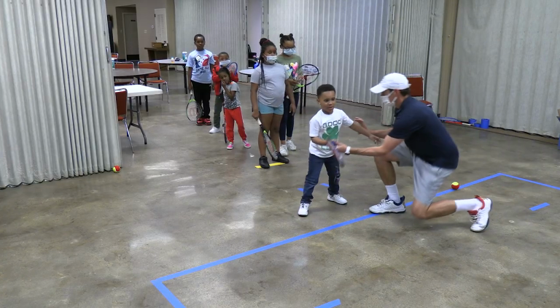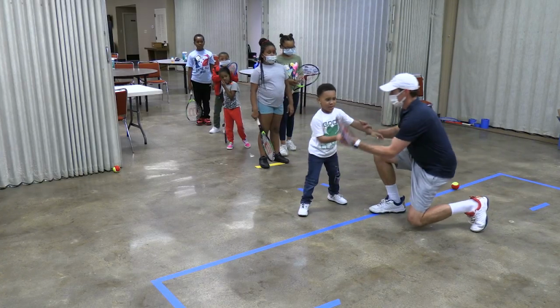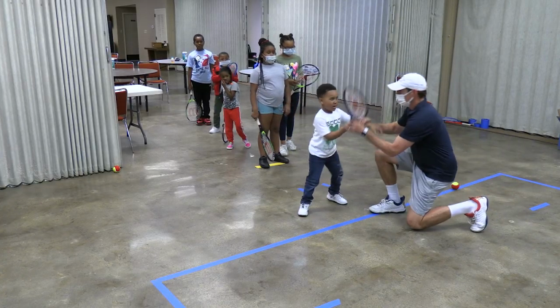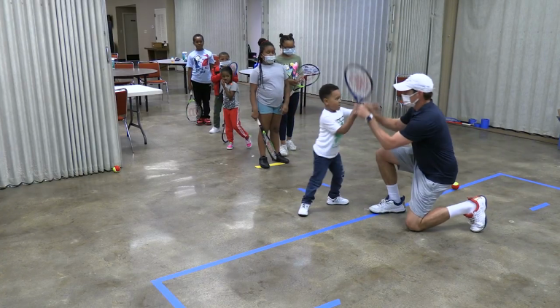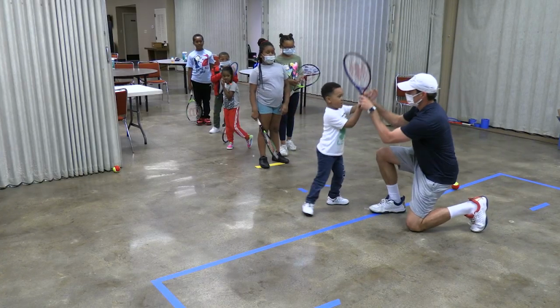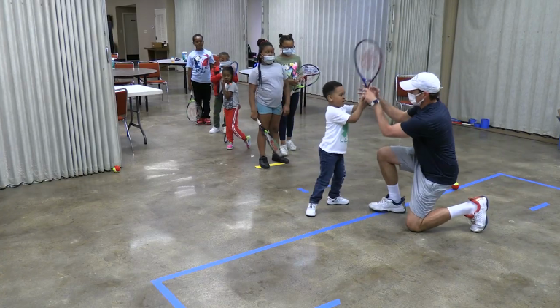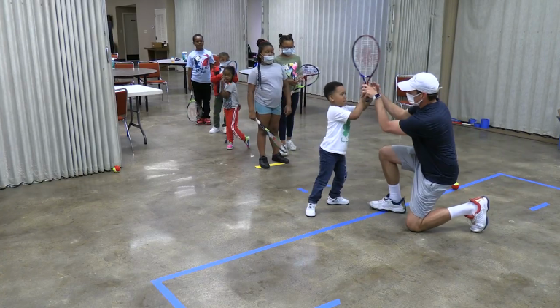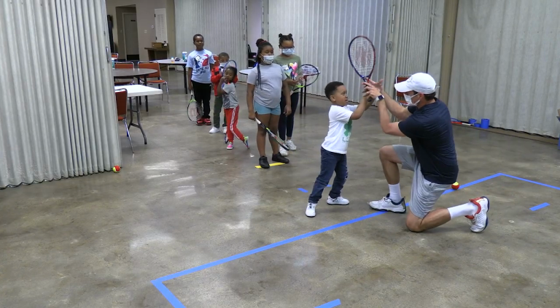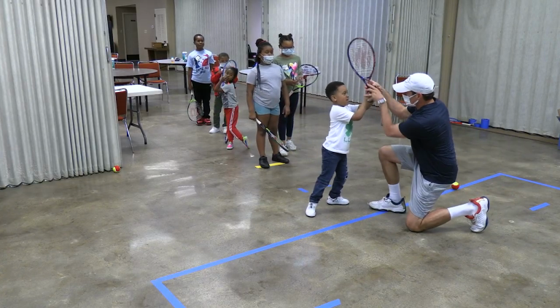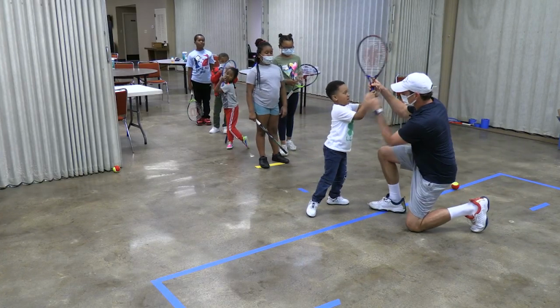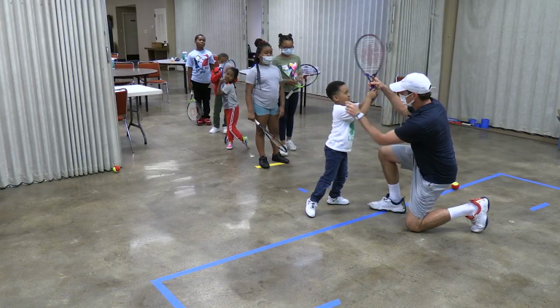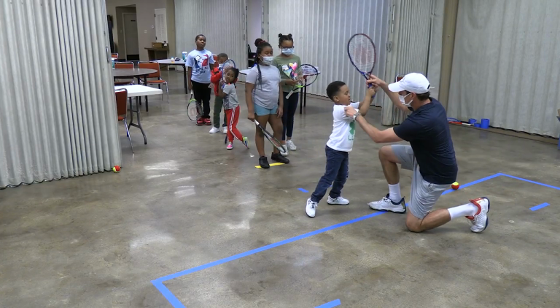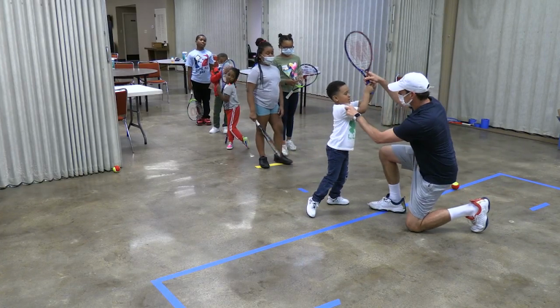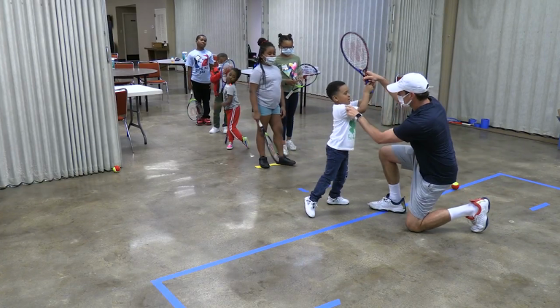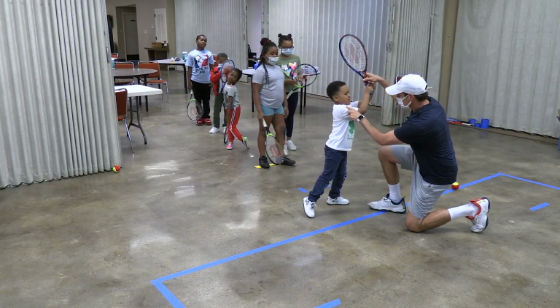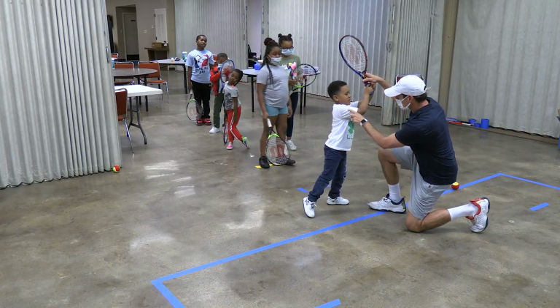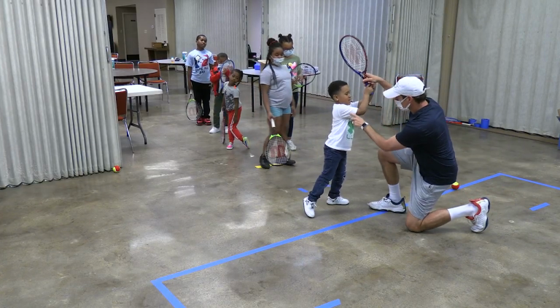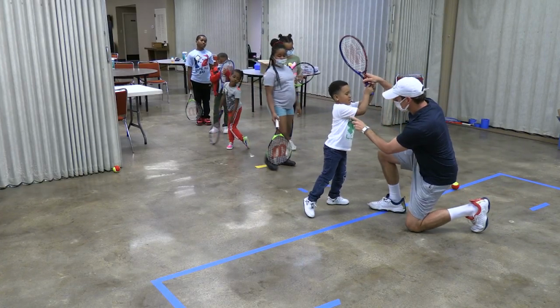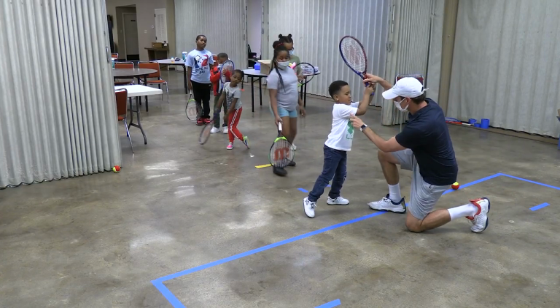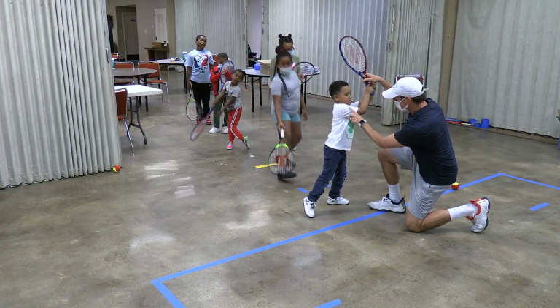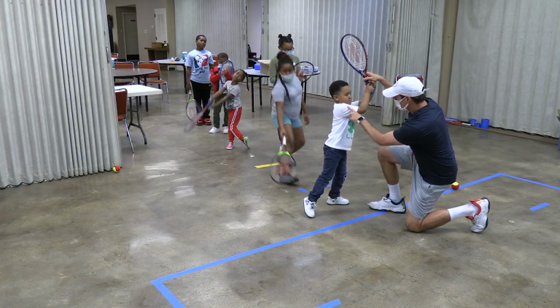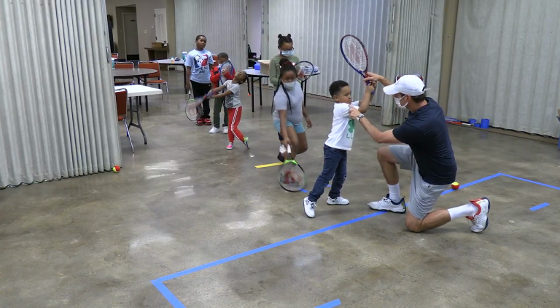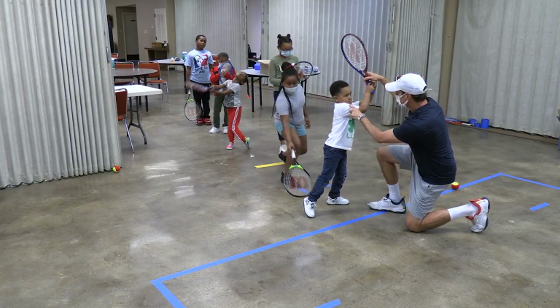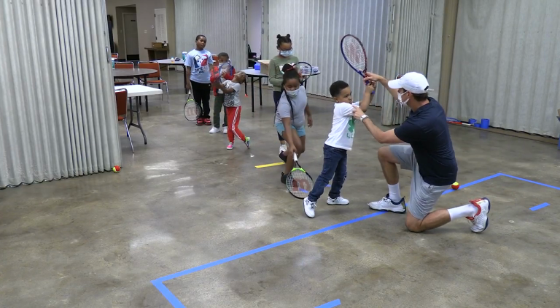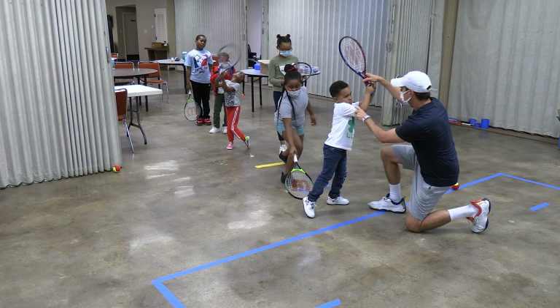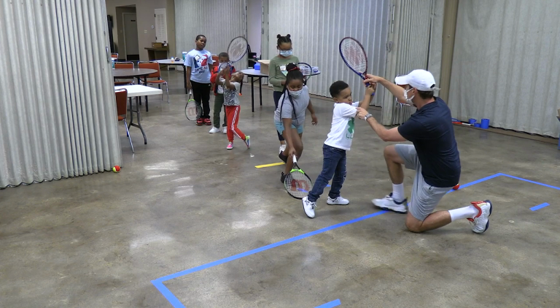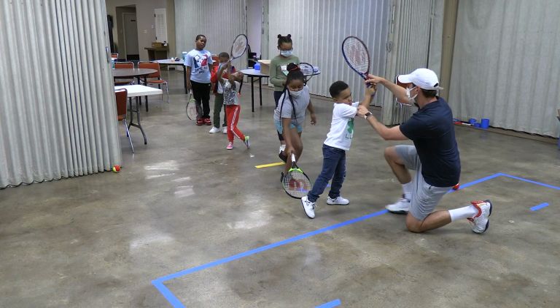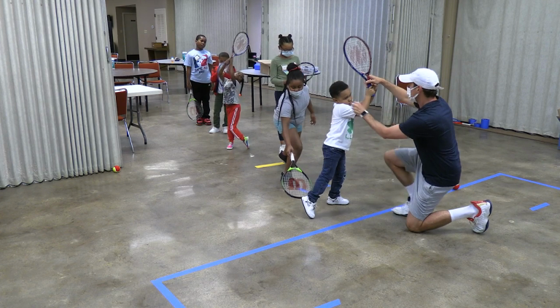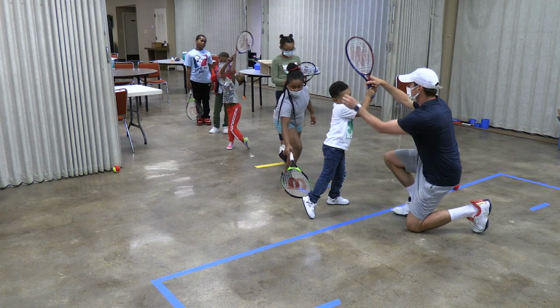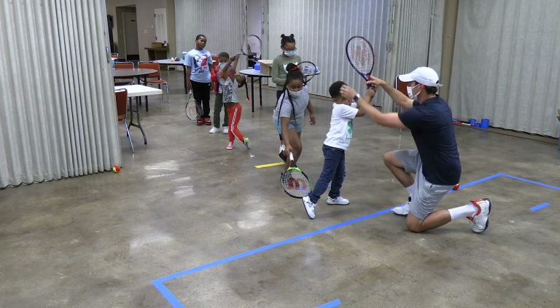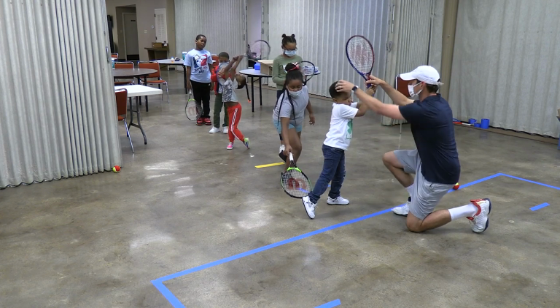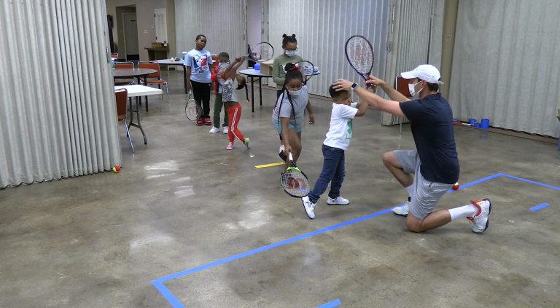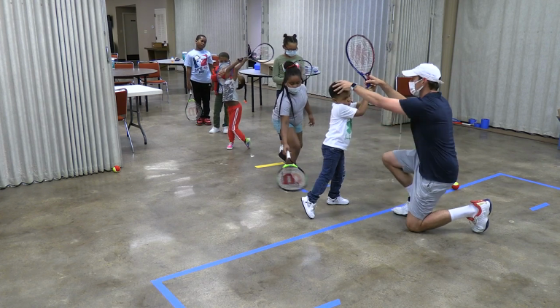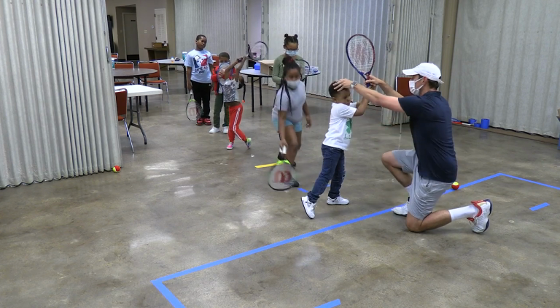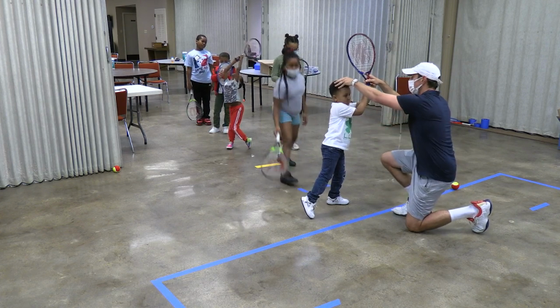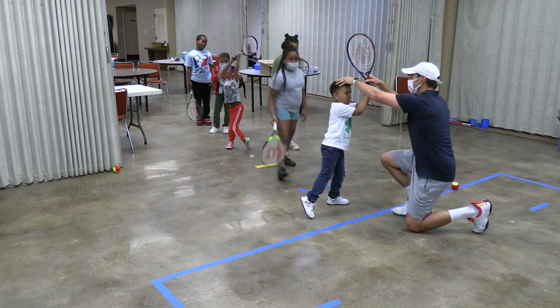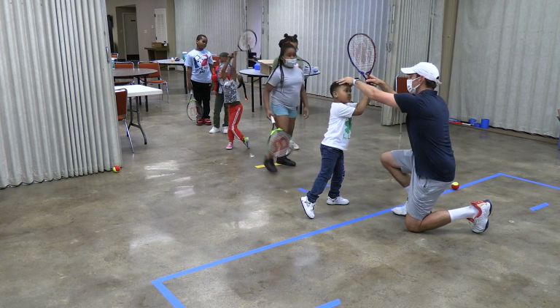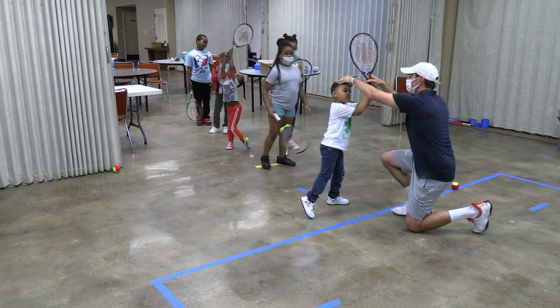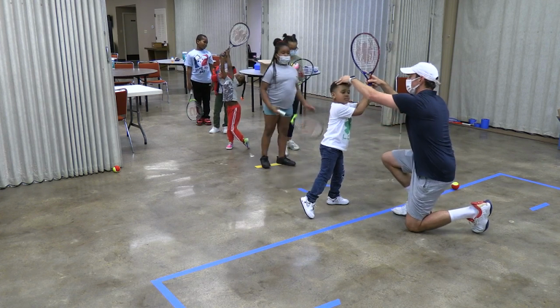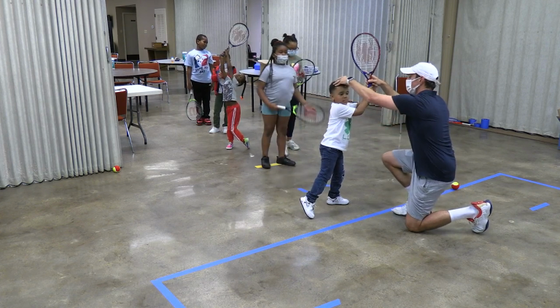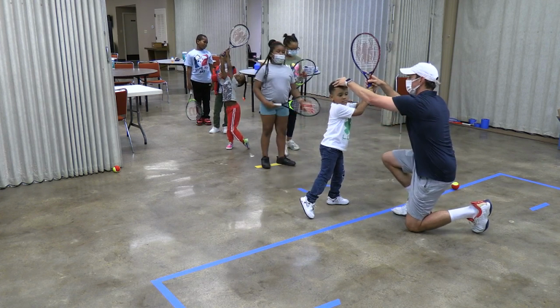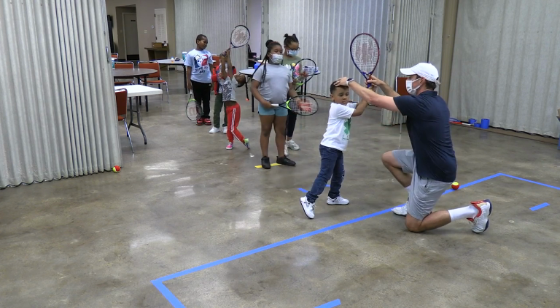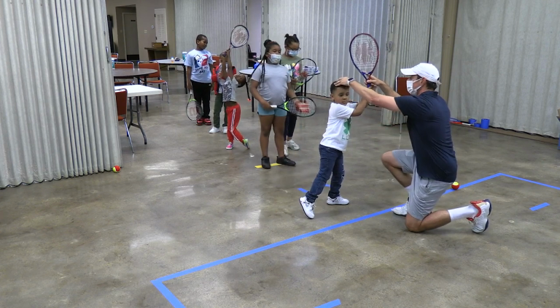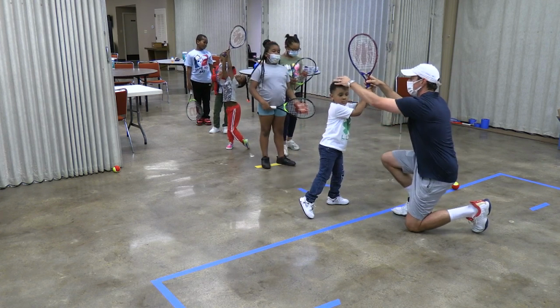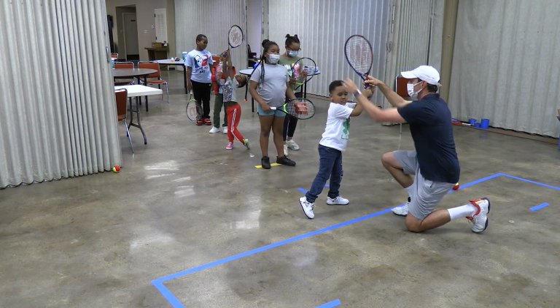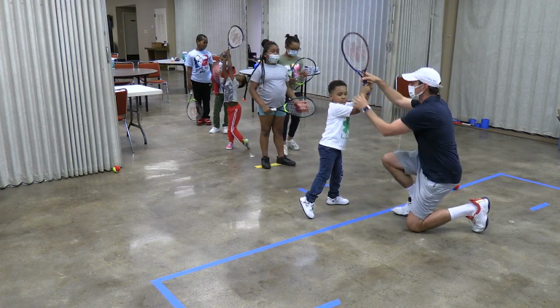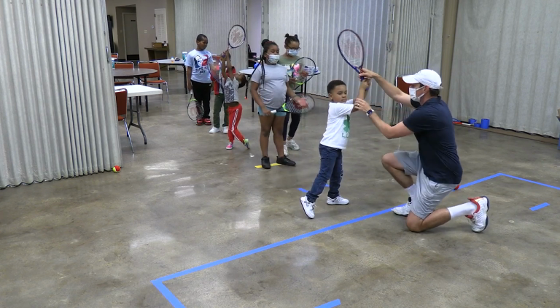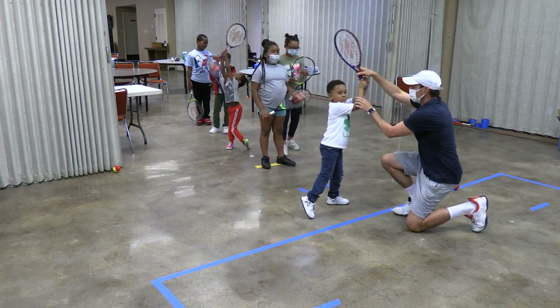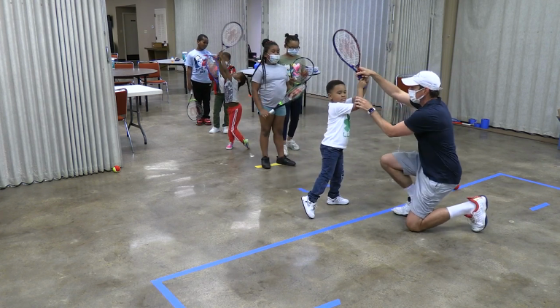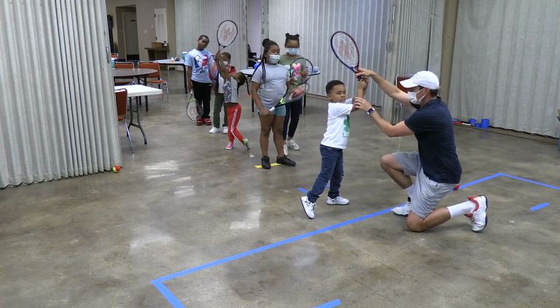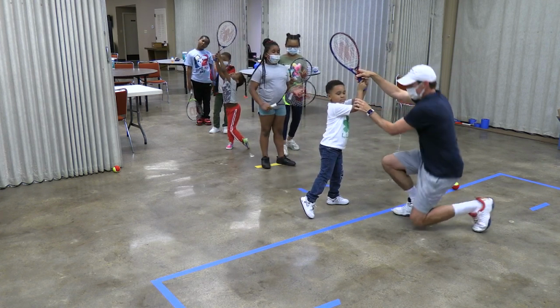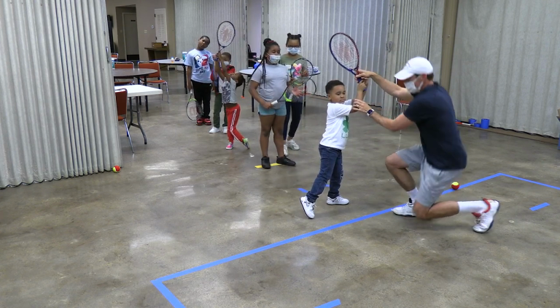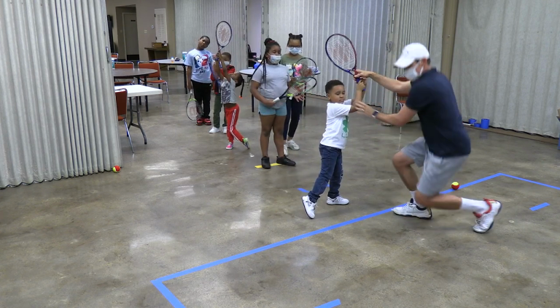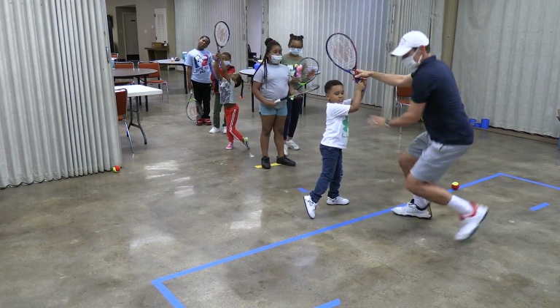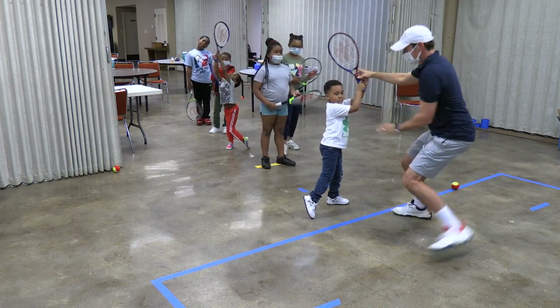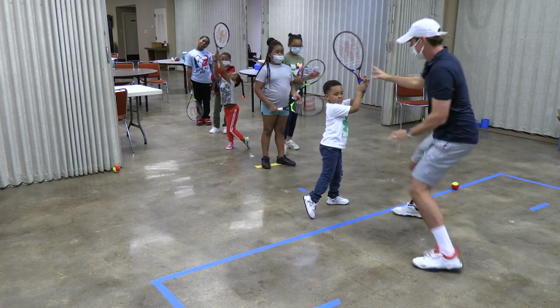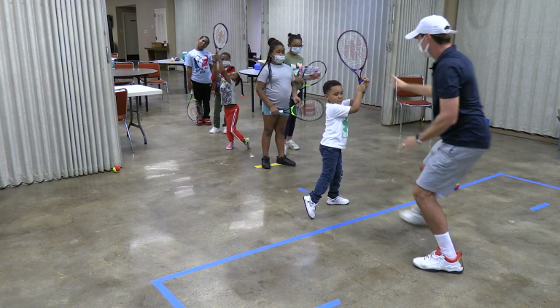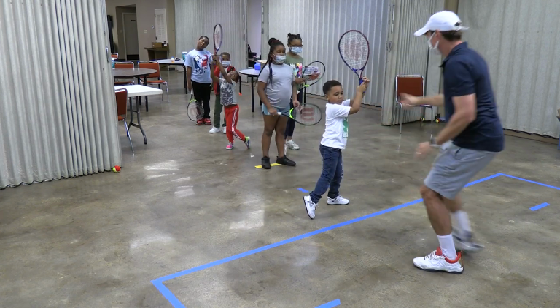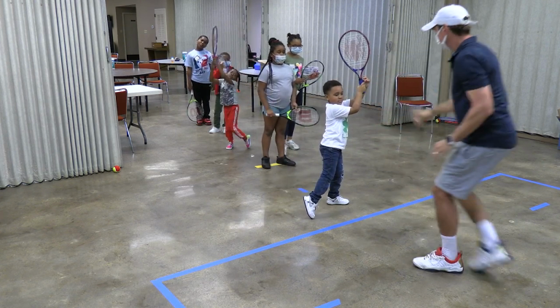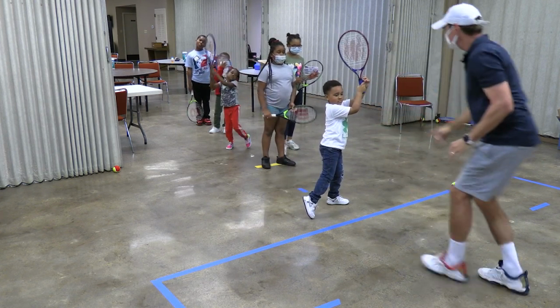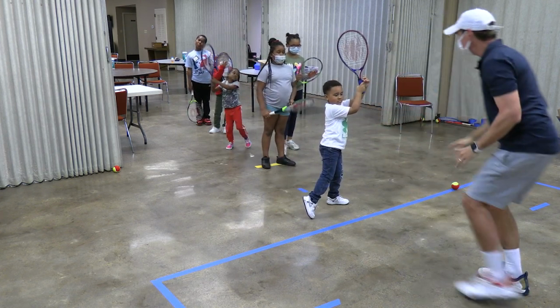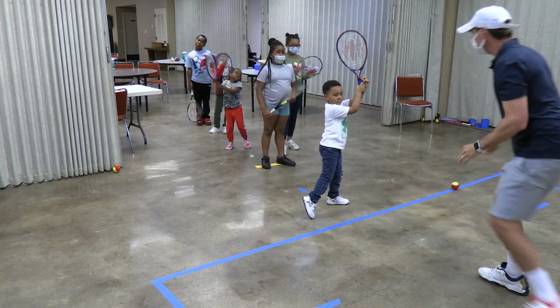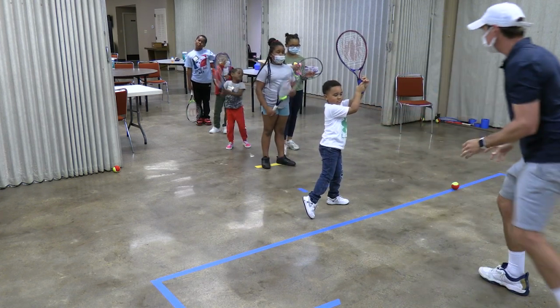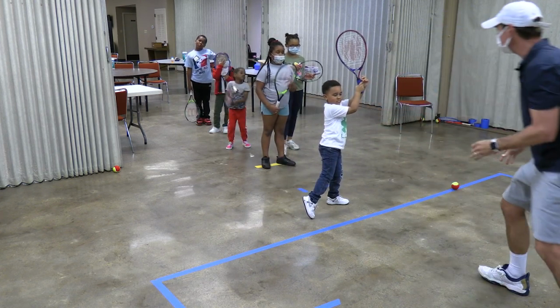Finally, in the picture position, the racket finishes out and eventually around the opposite shoulder. Make sure players finish hand to hand on the forehand.